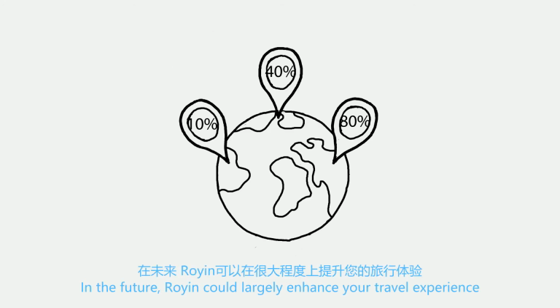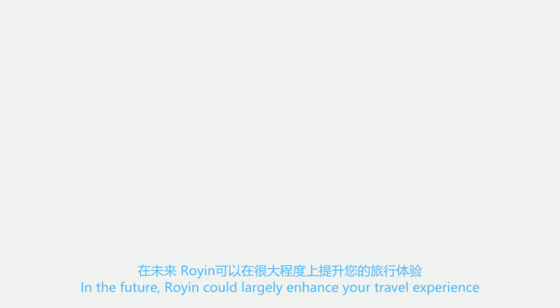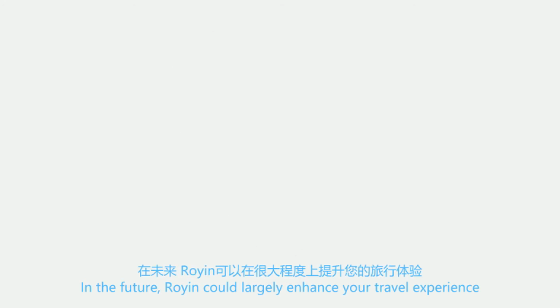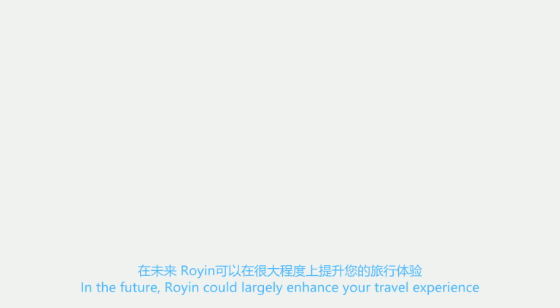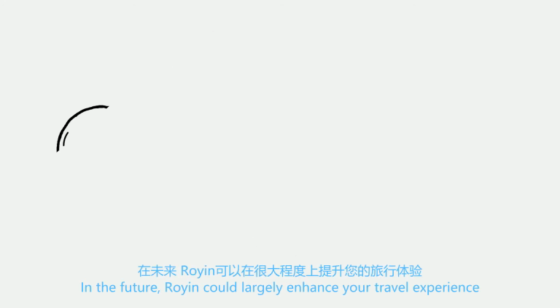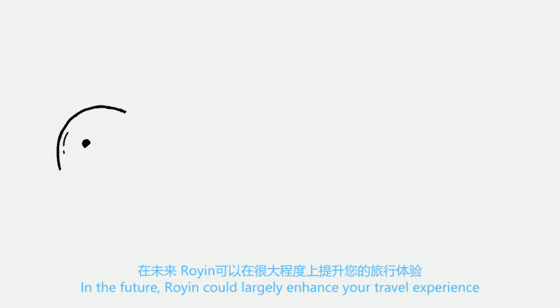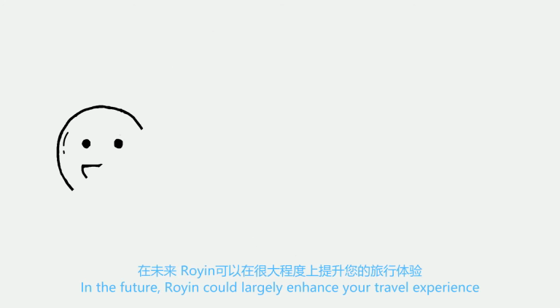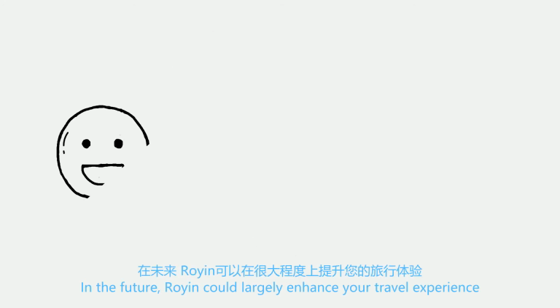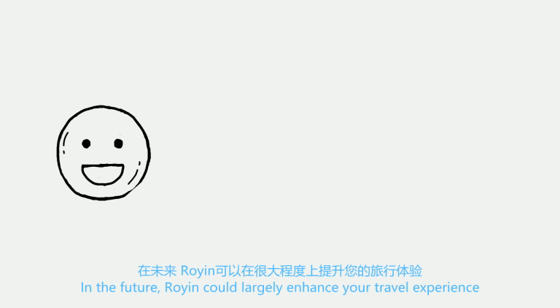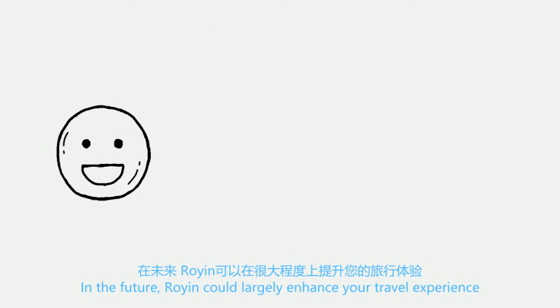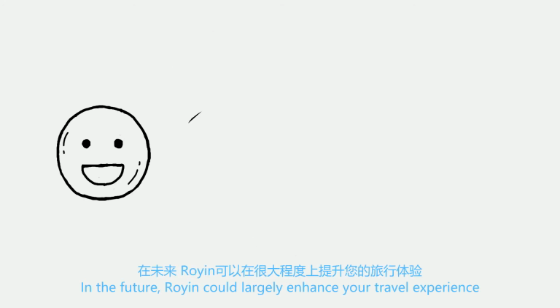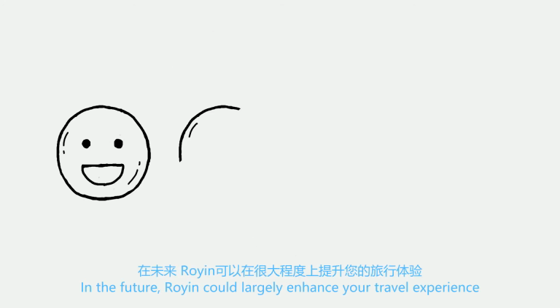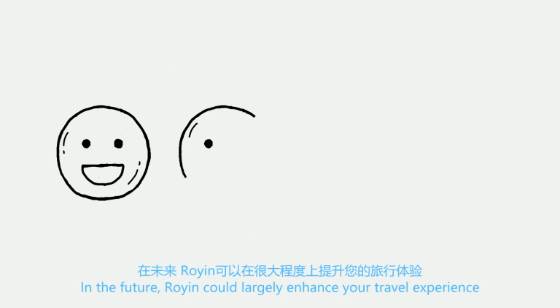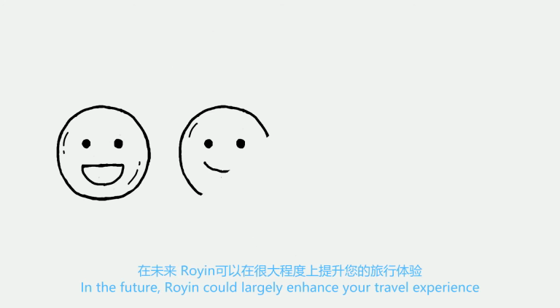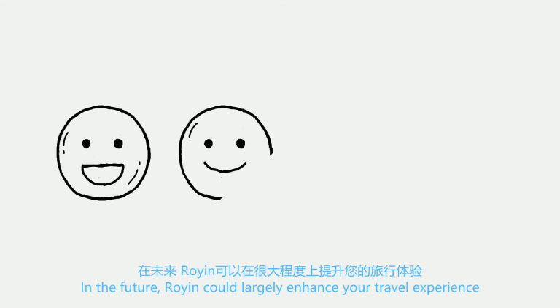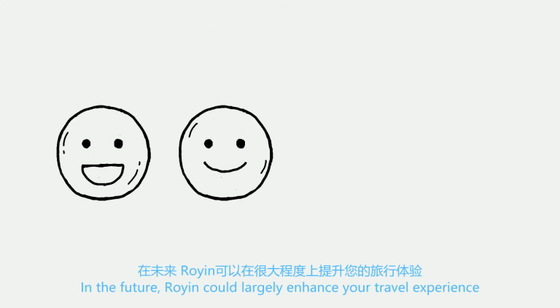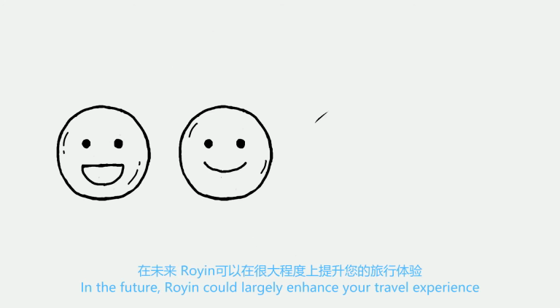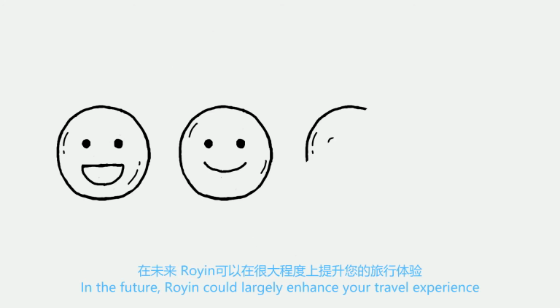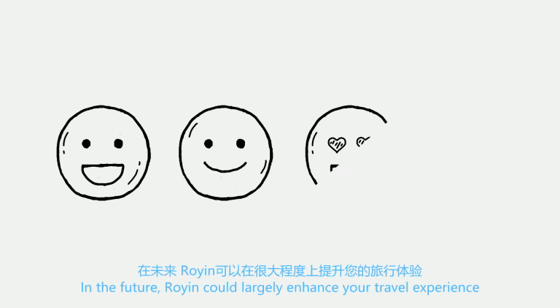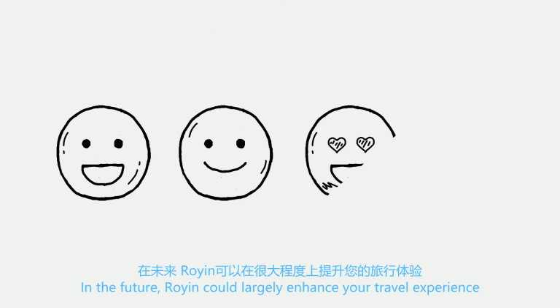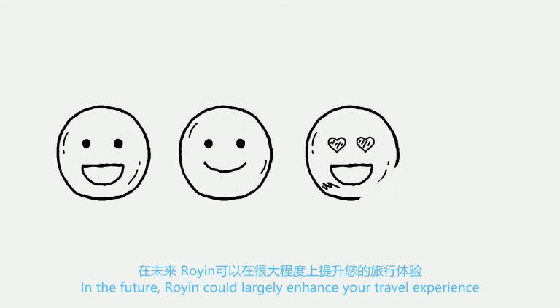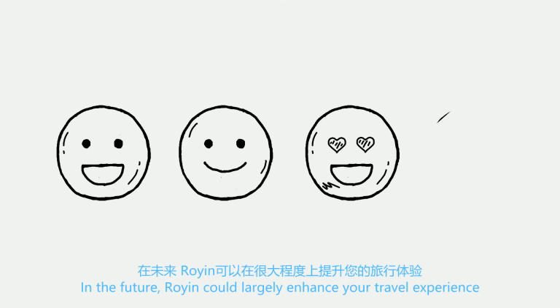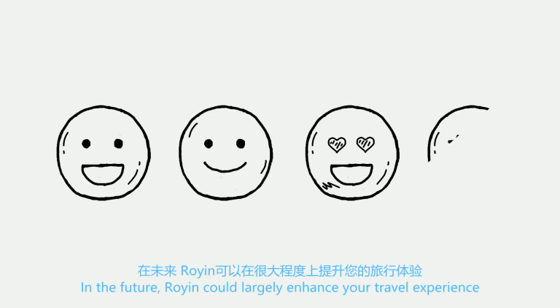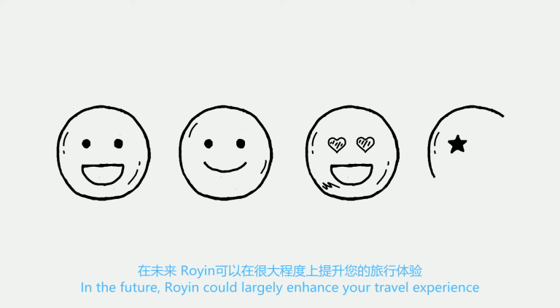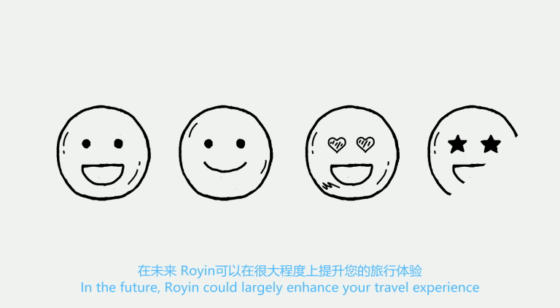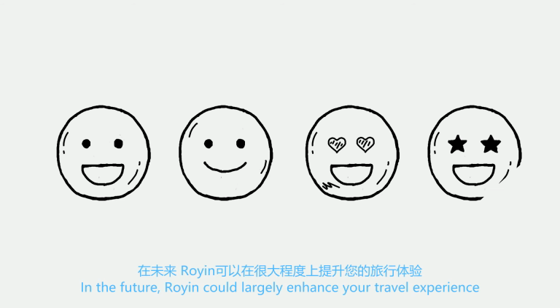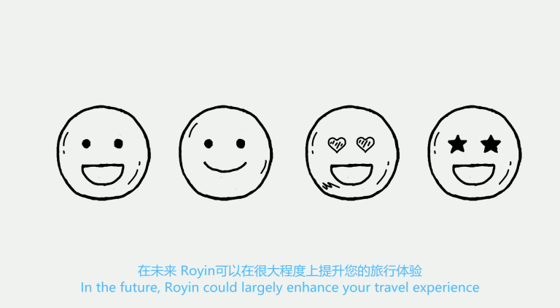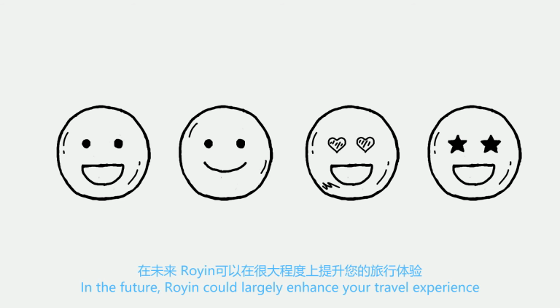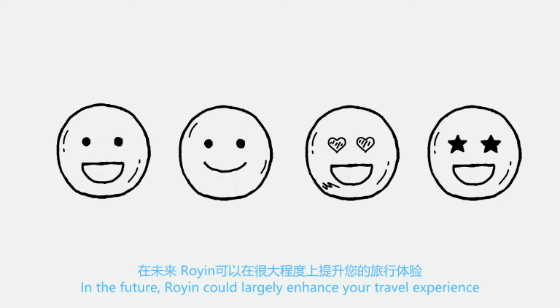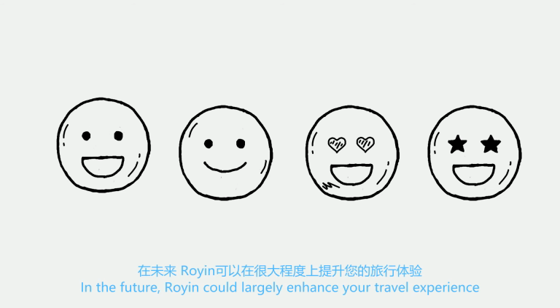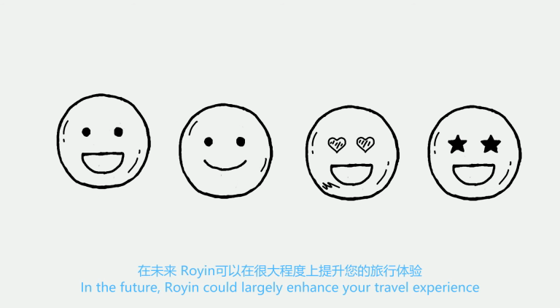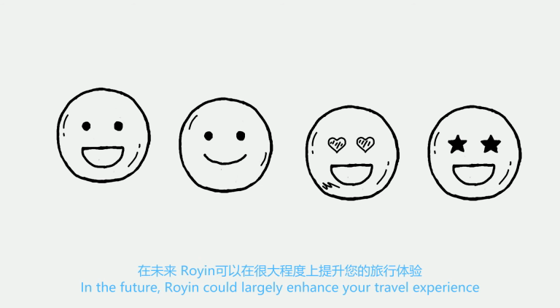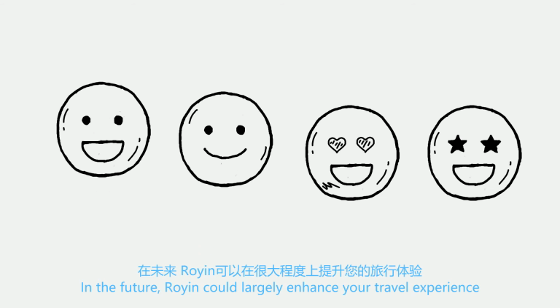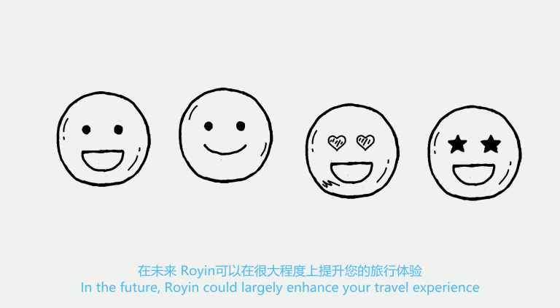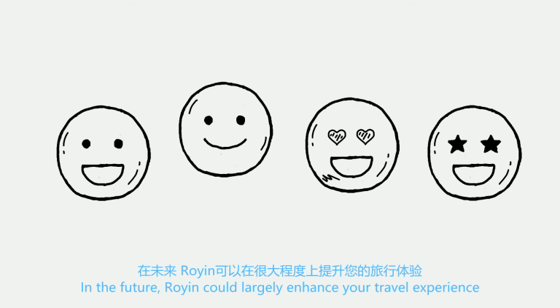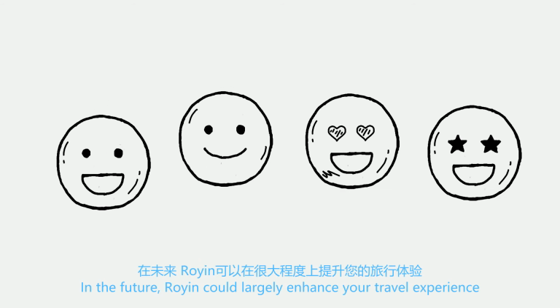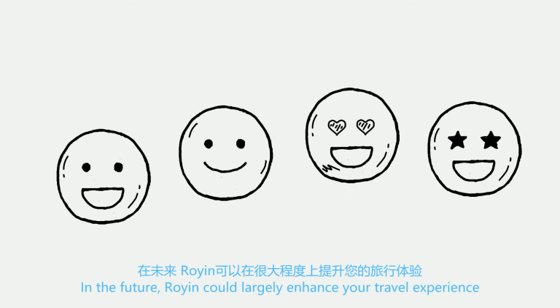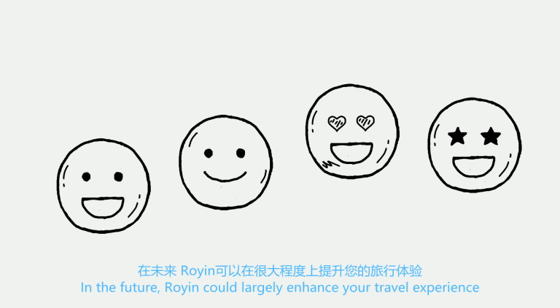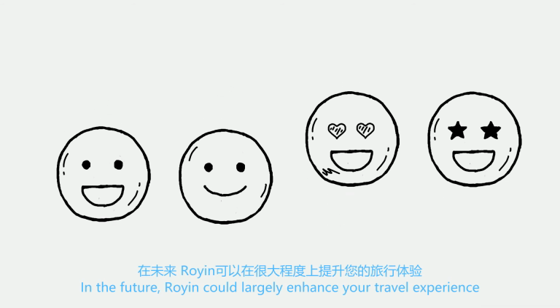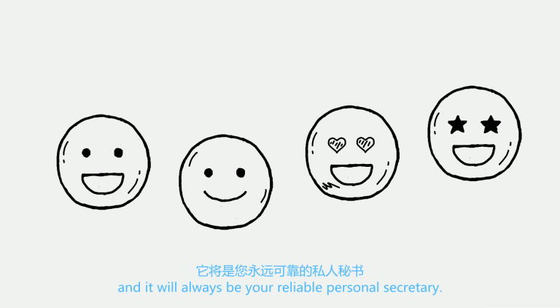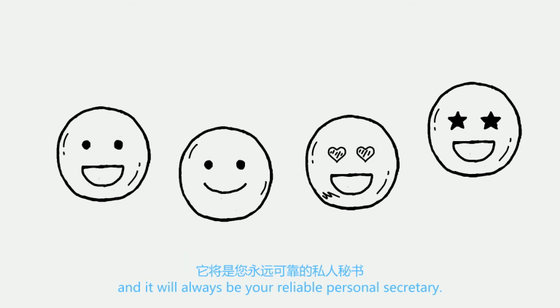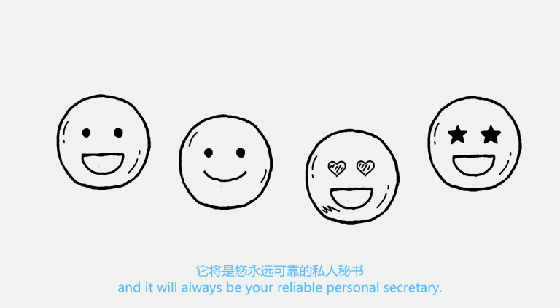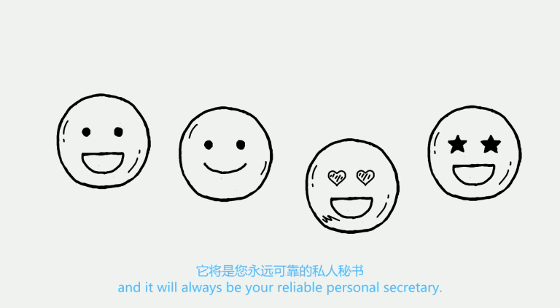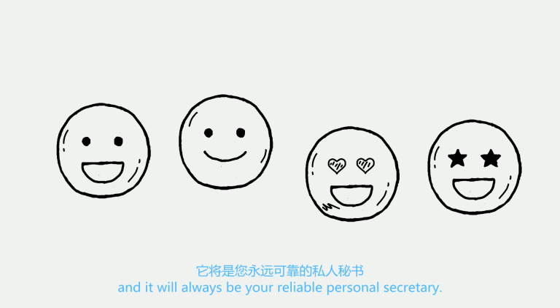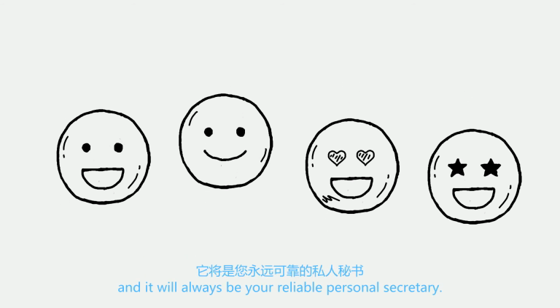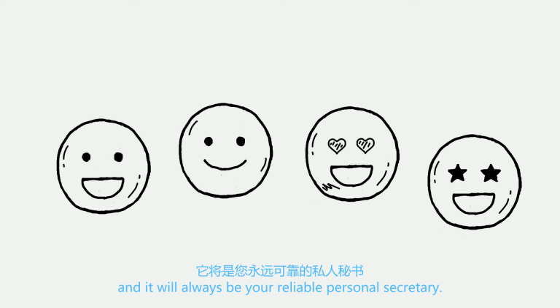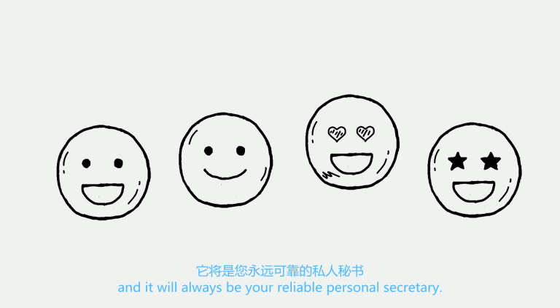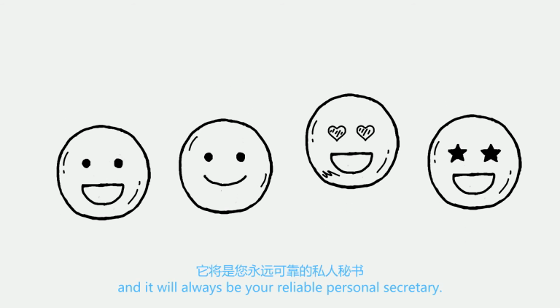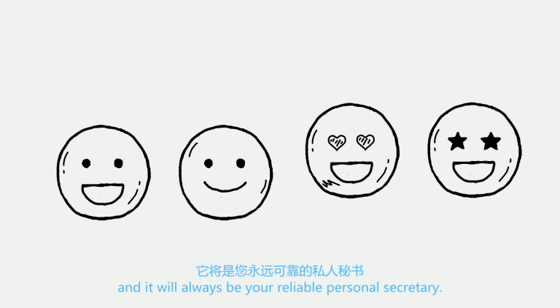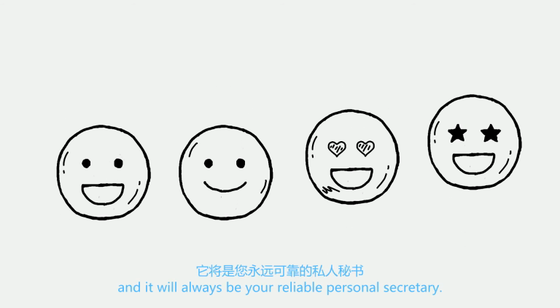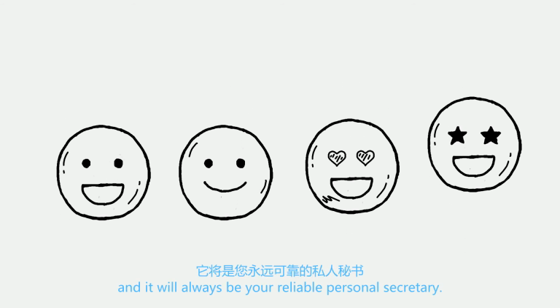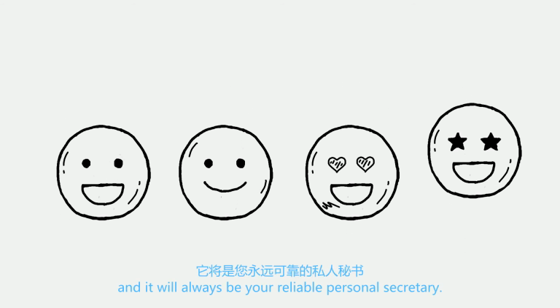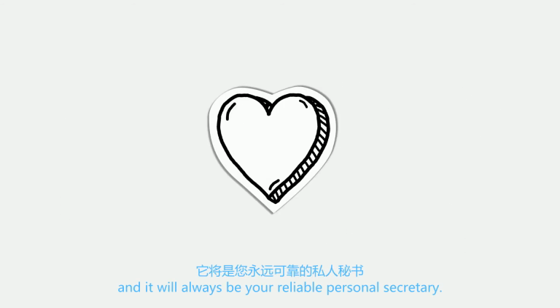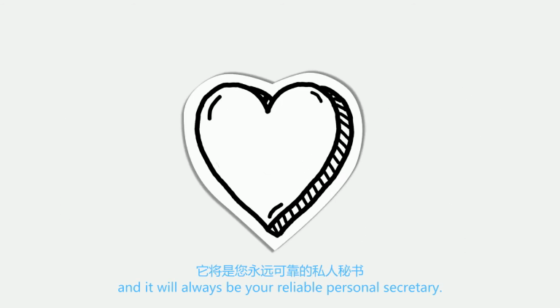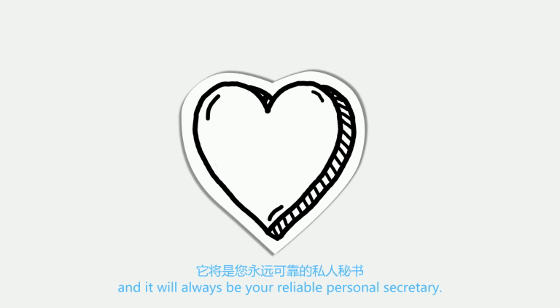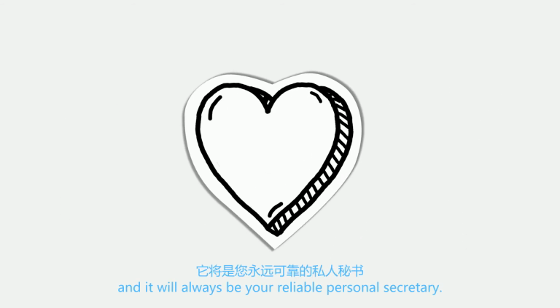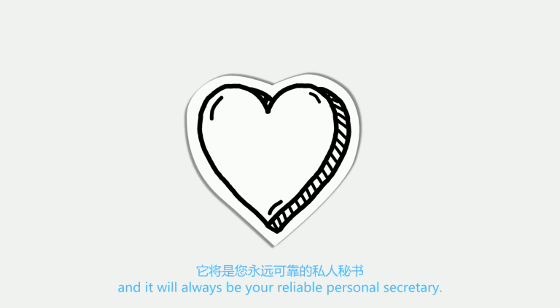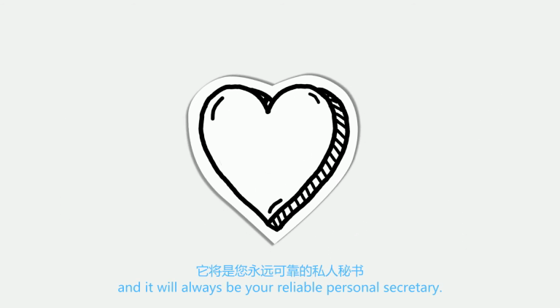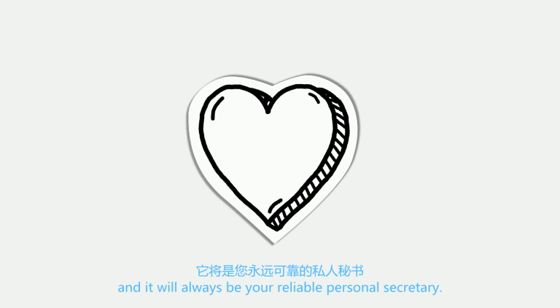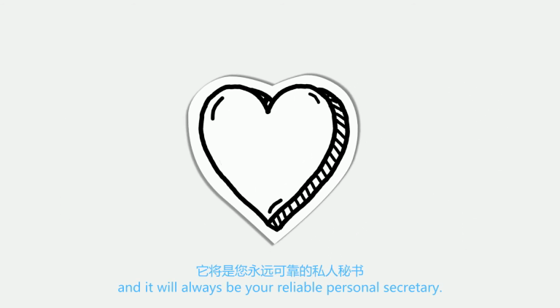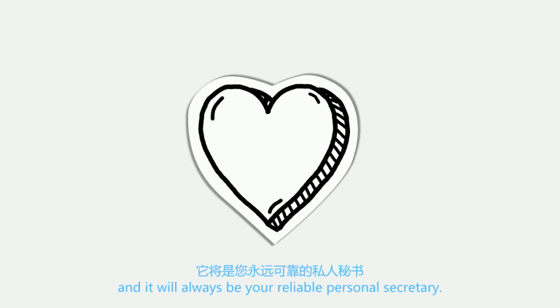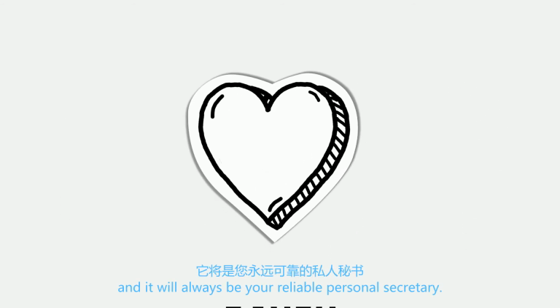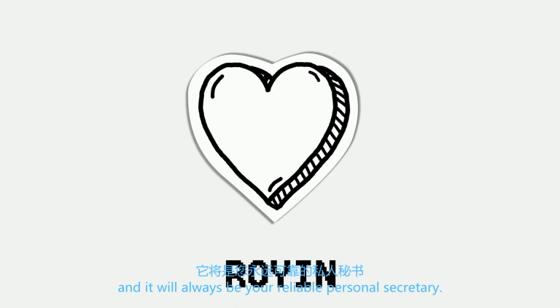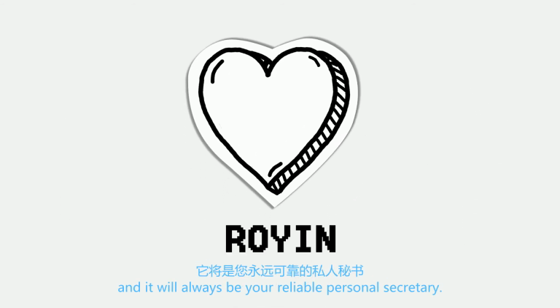In the future, Ryan could largely enhance your travel experience and it will always be your reliable personal secretary.